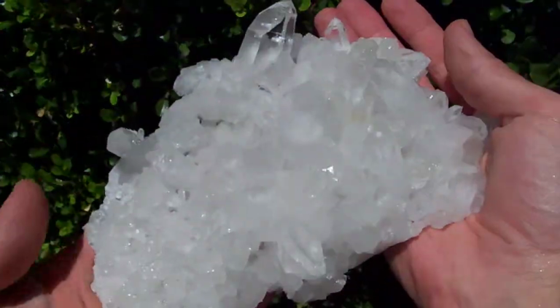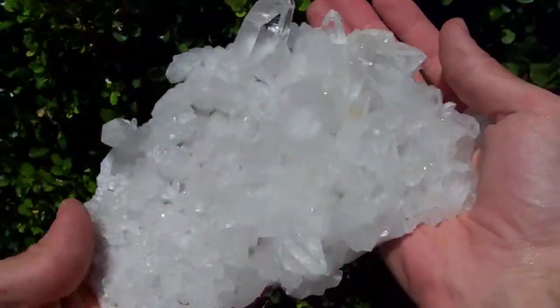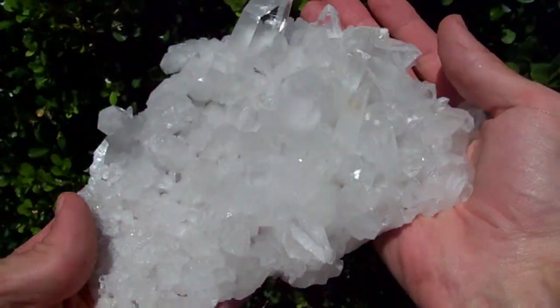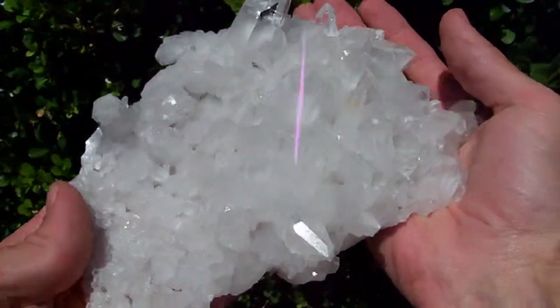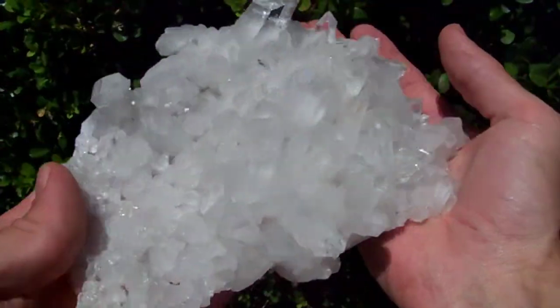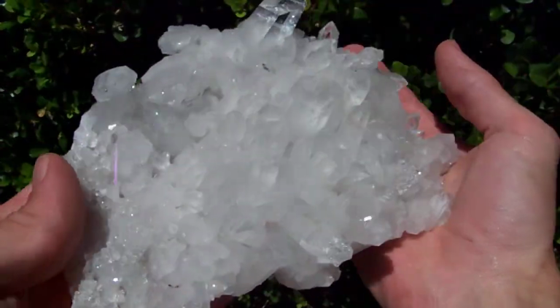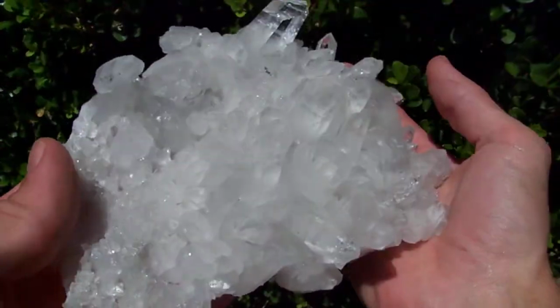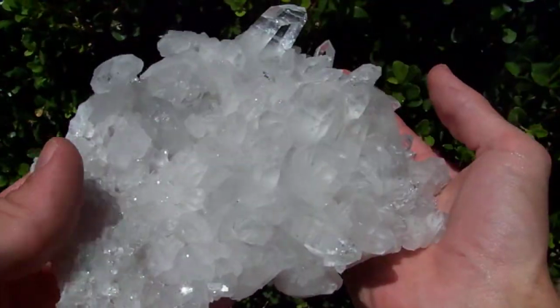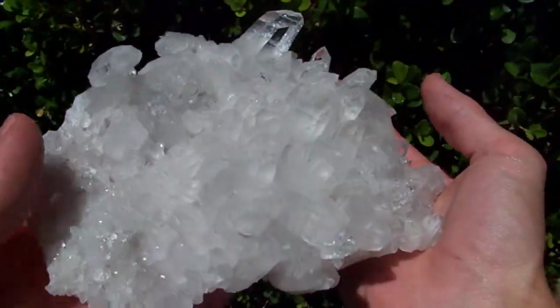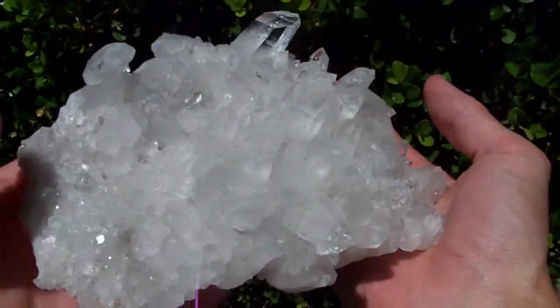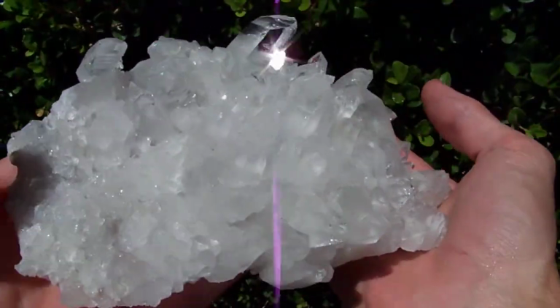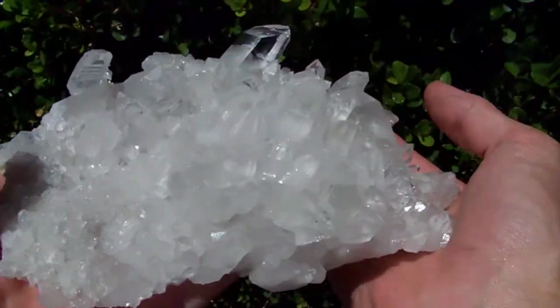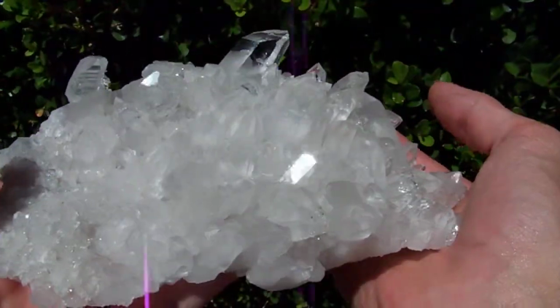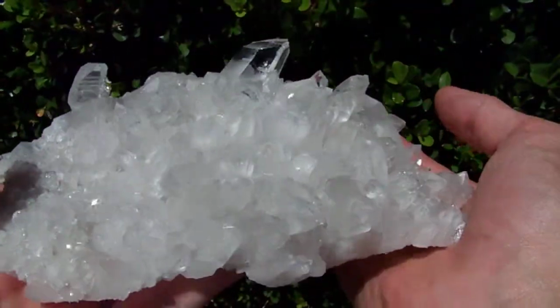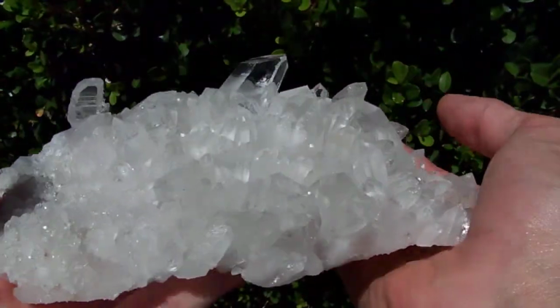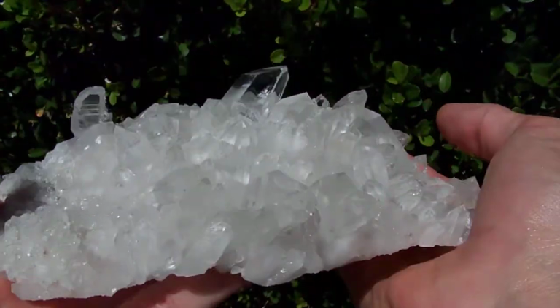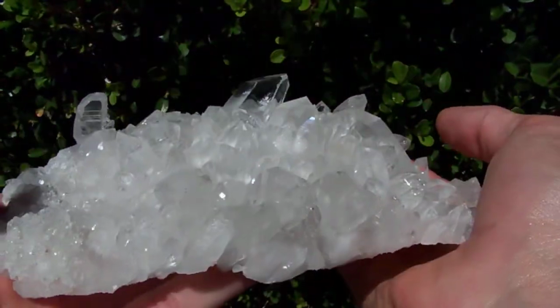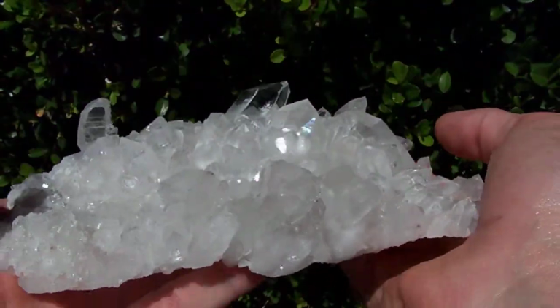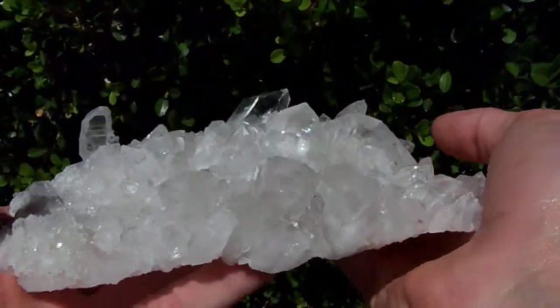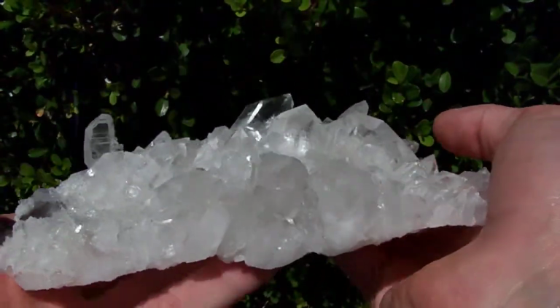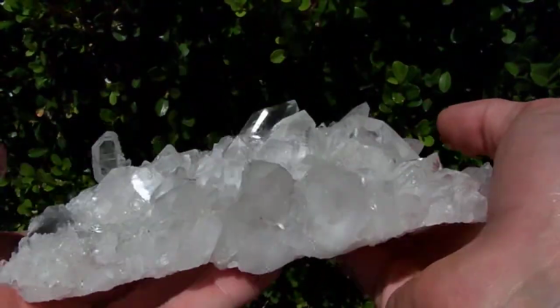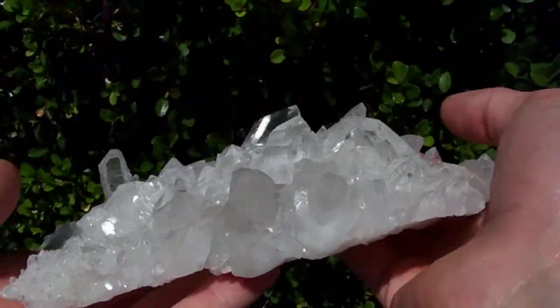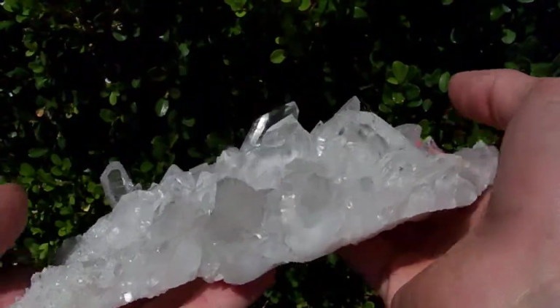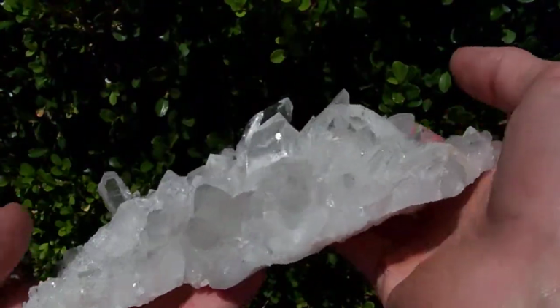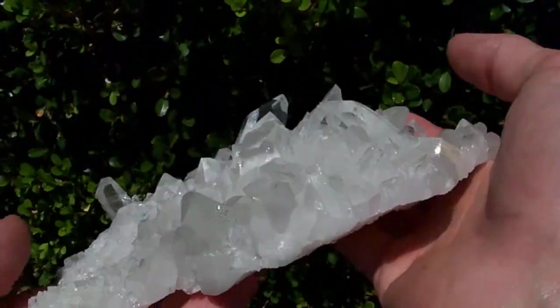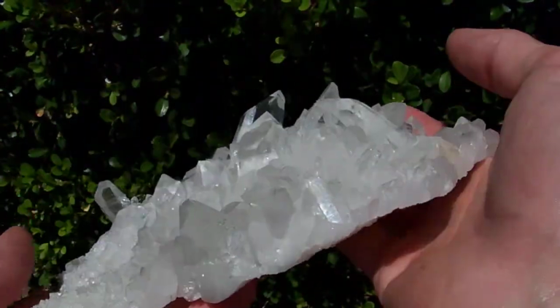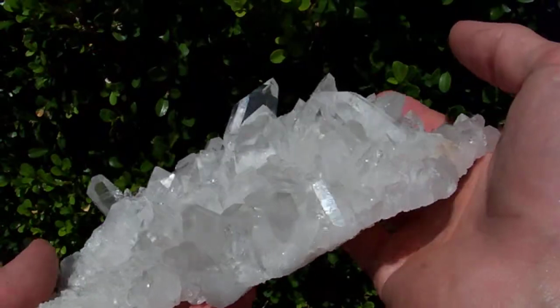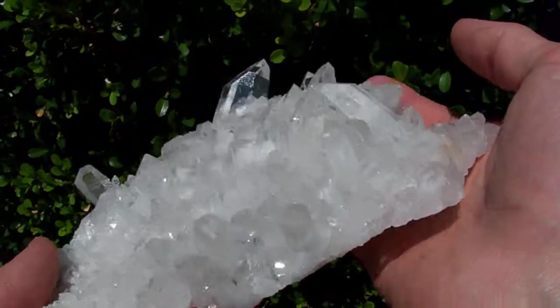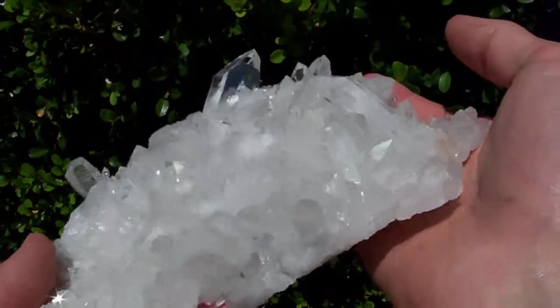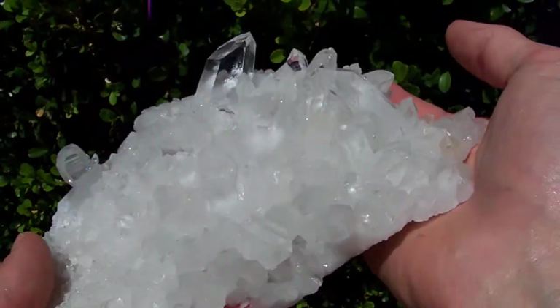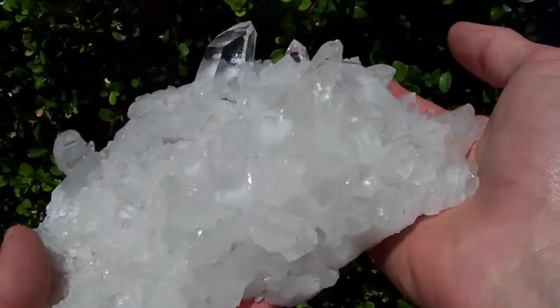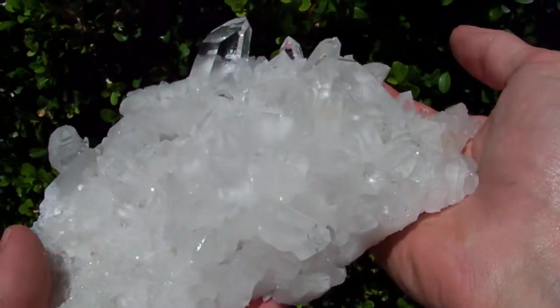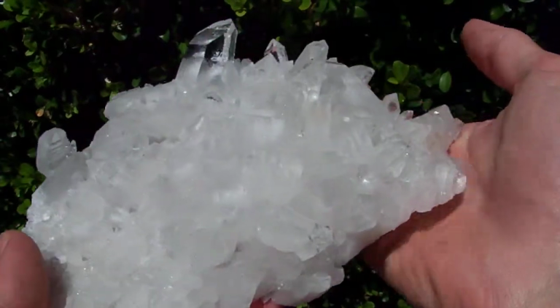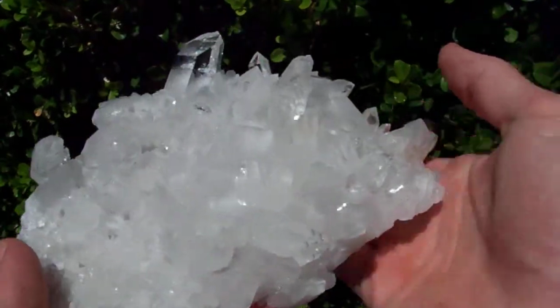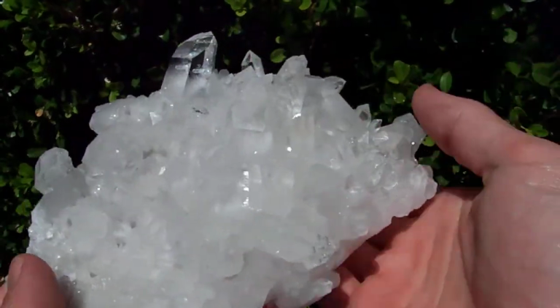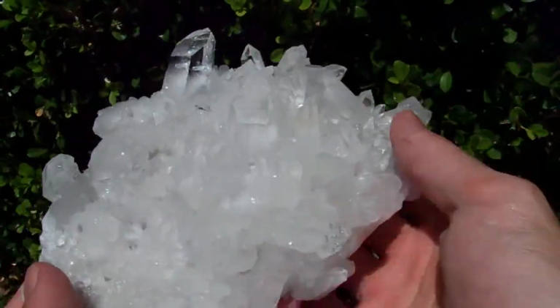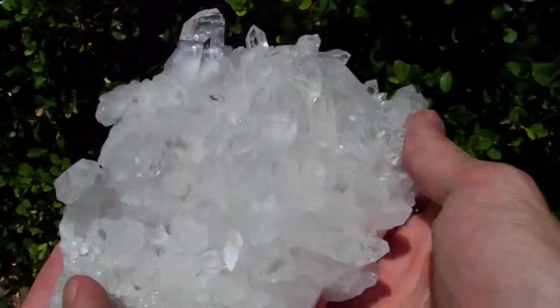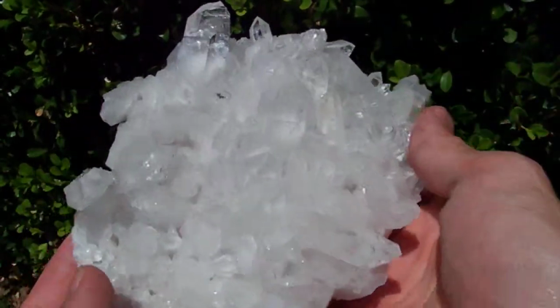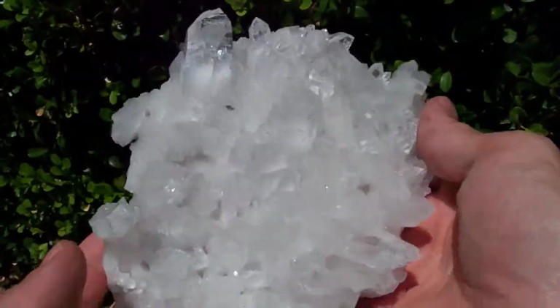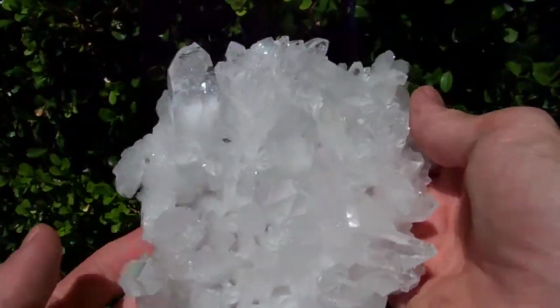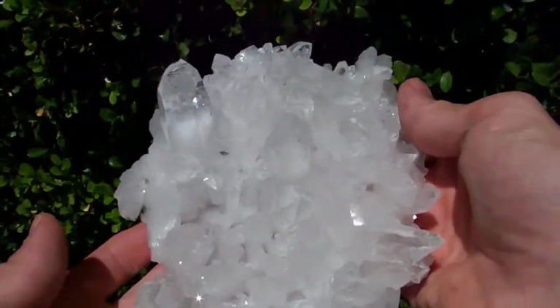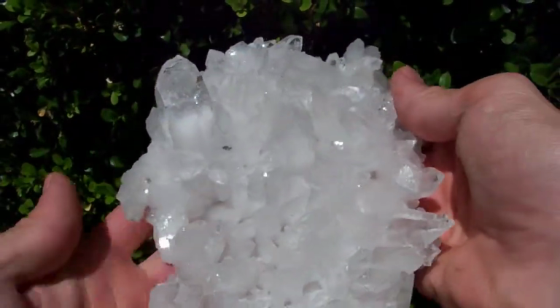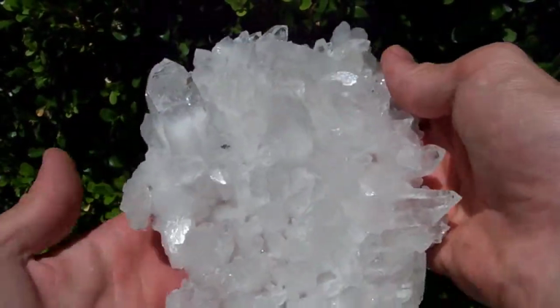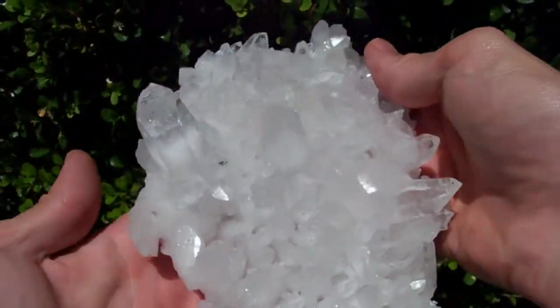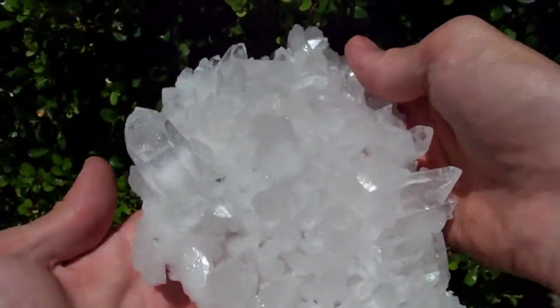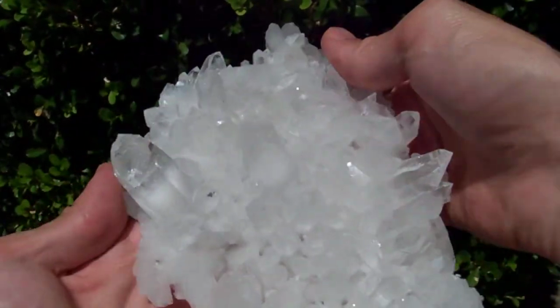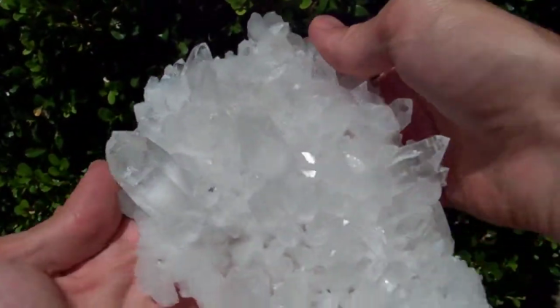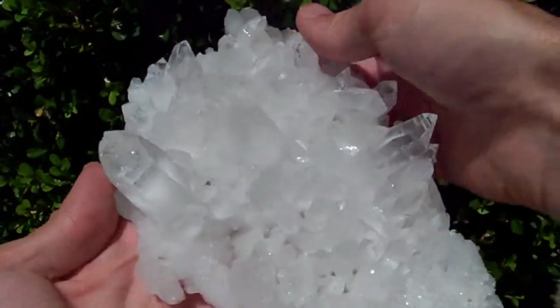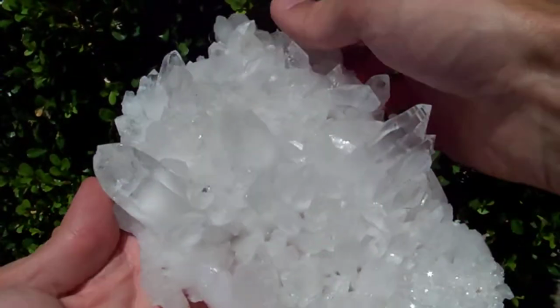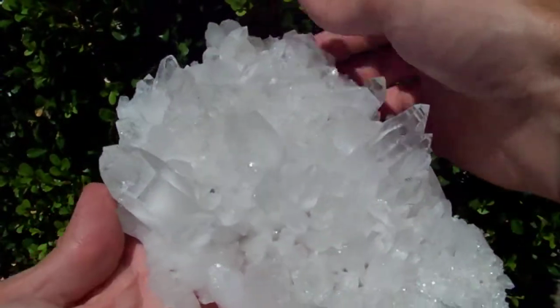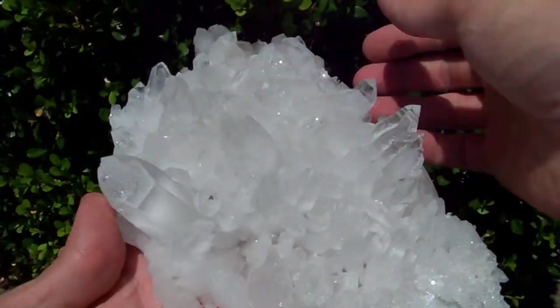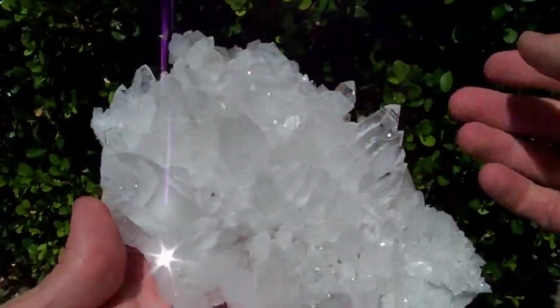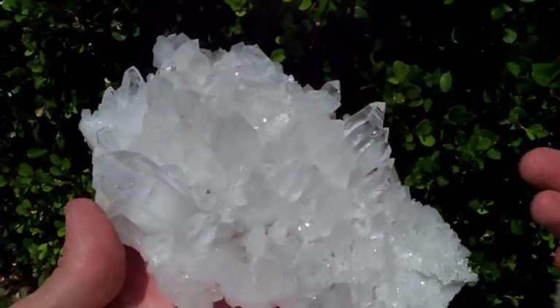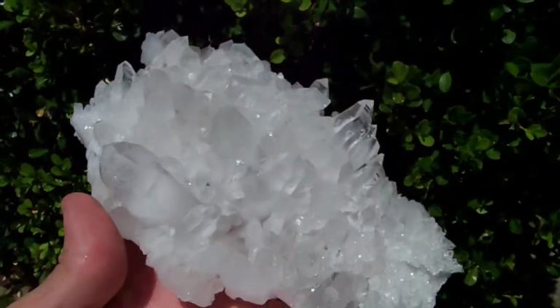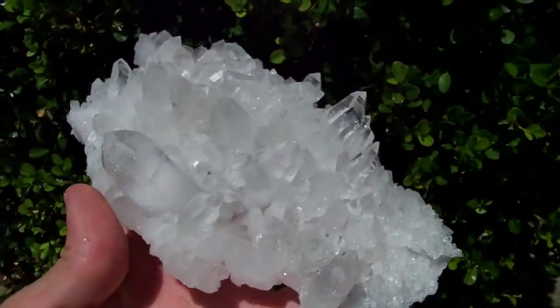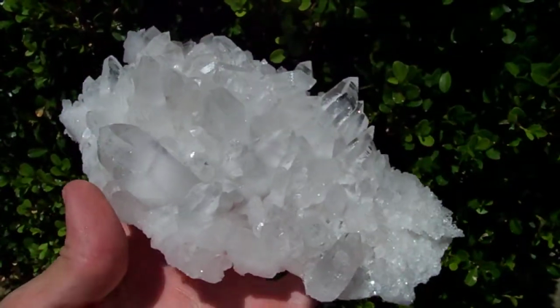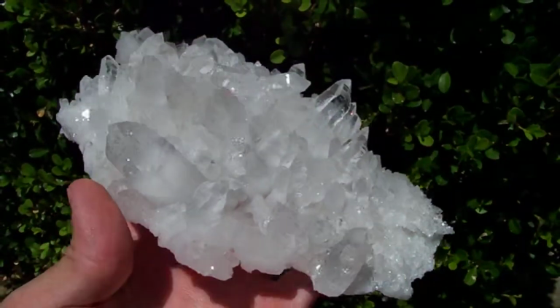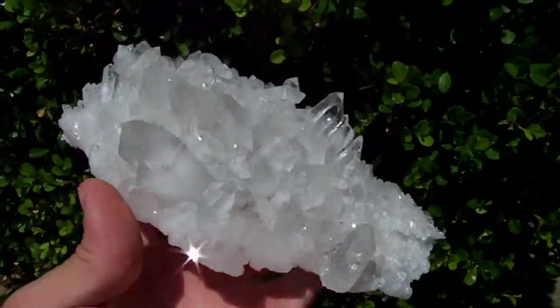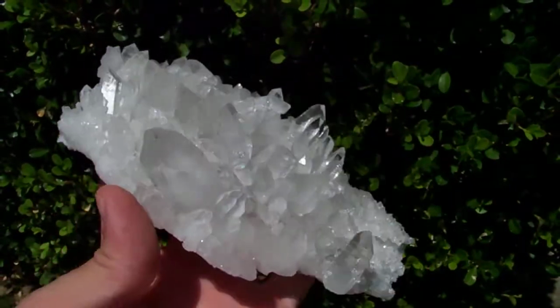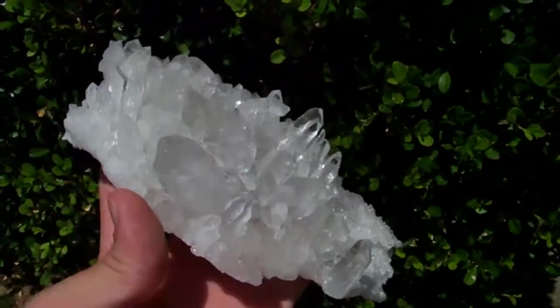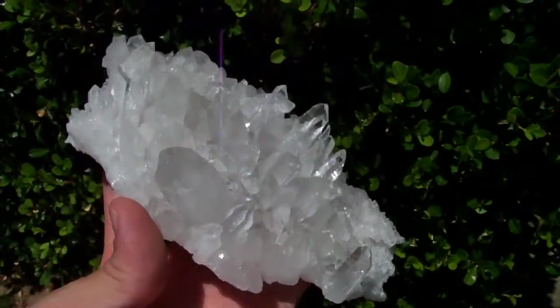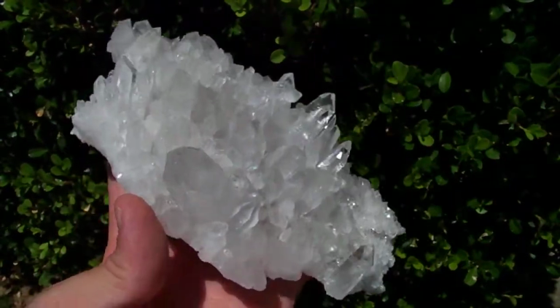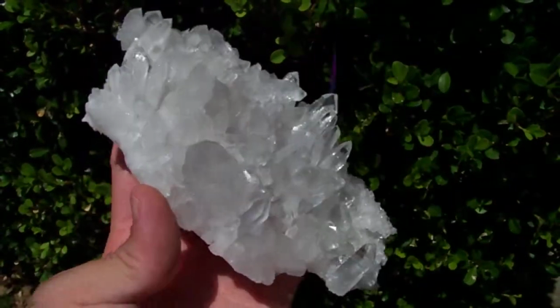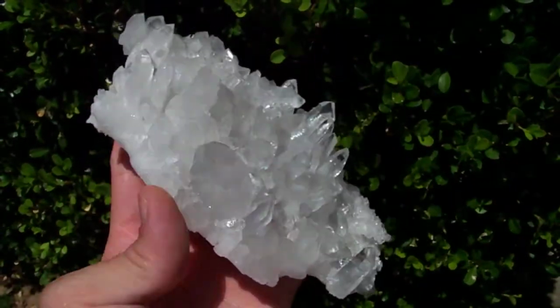I wouldn't consider it a glass back because it's got a white quartz base, but it's still very thin.